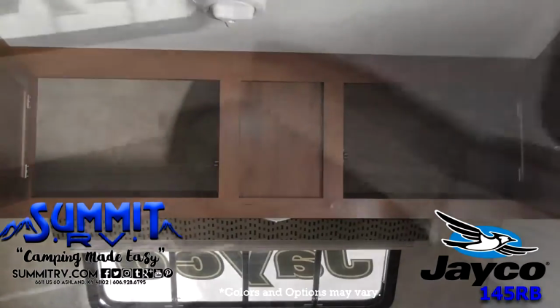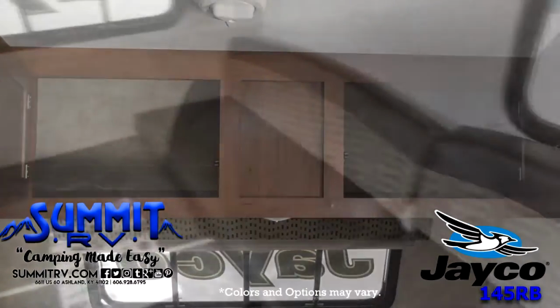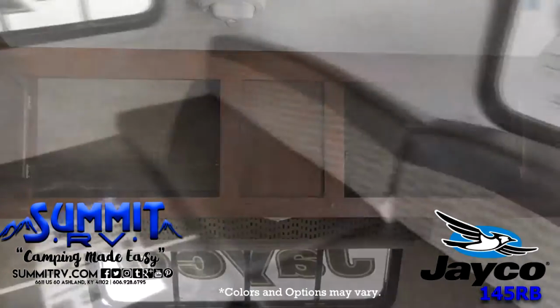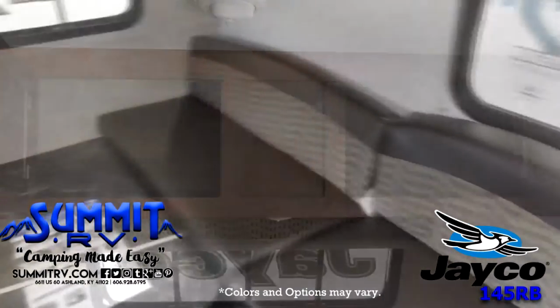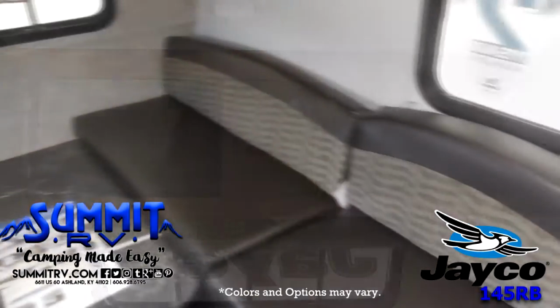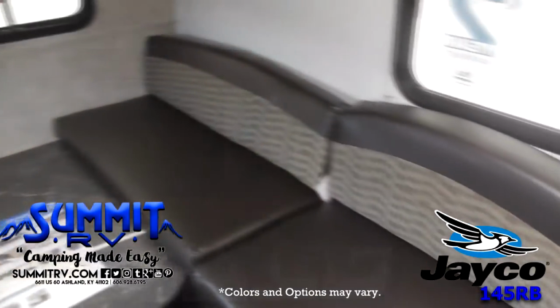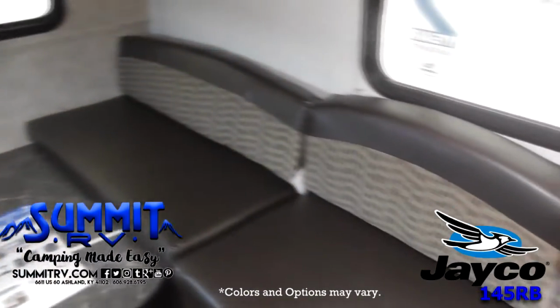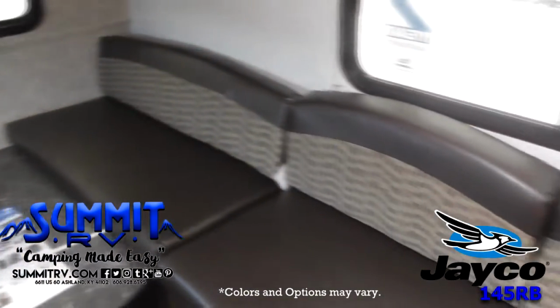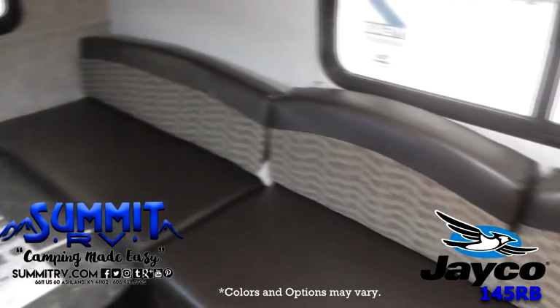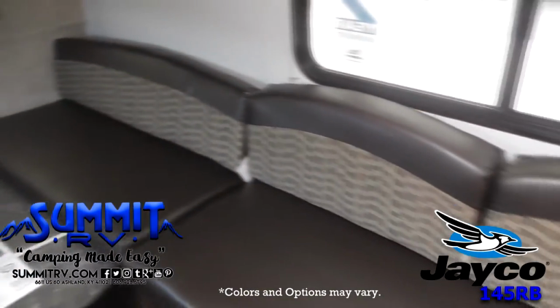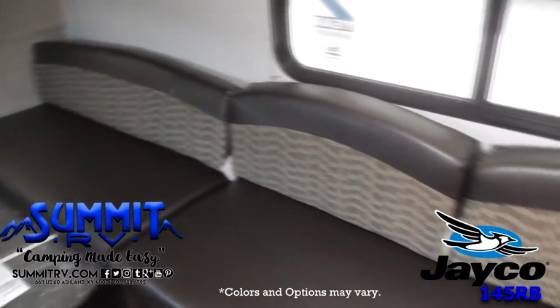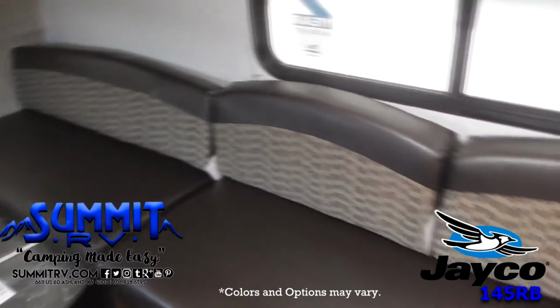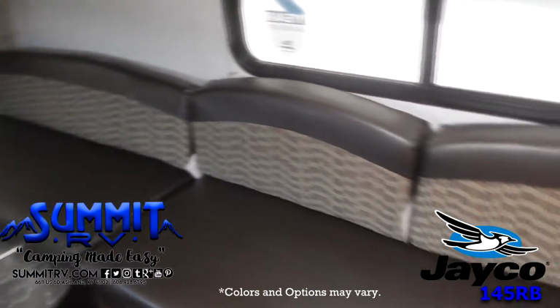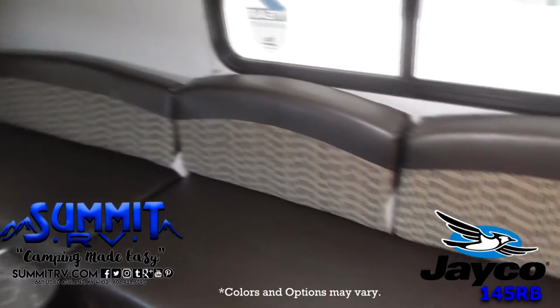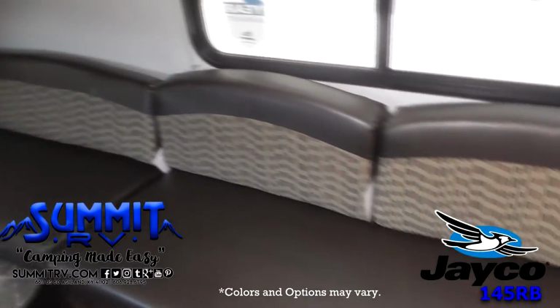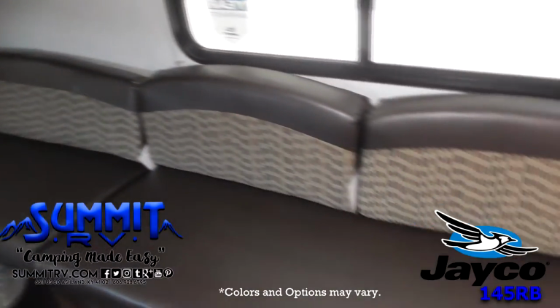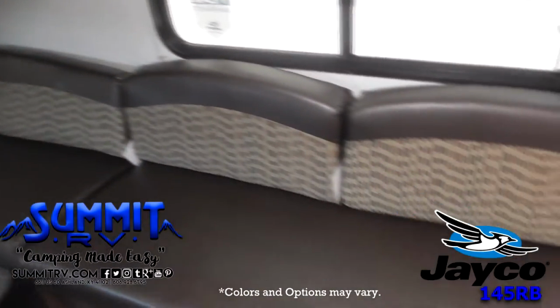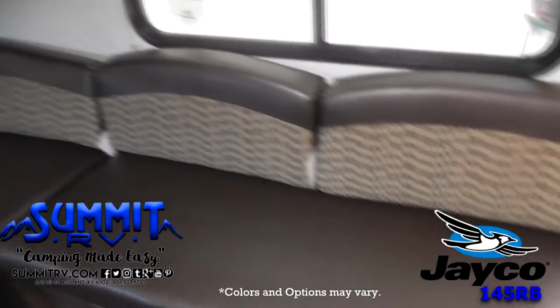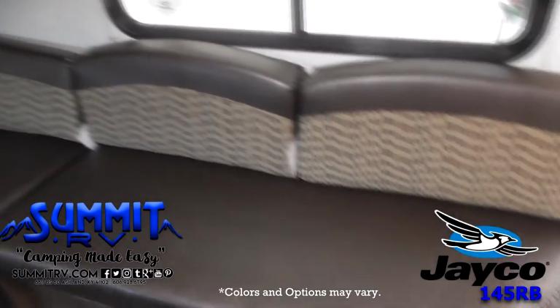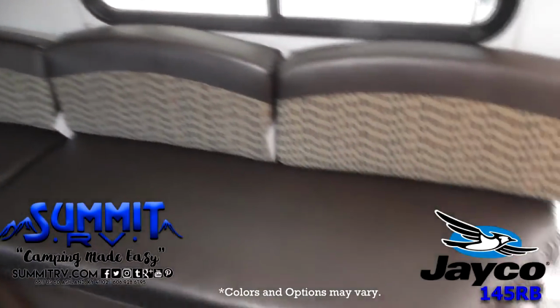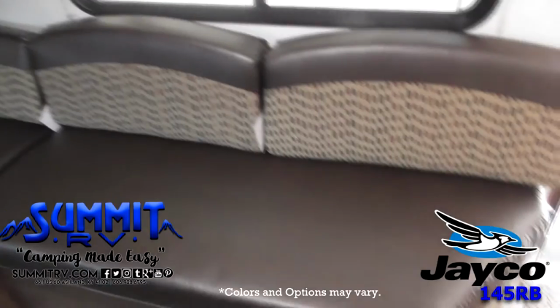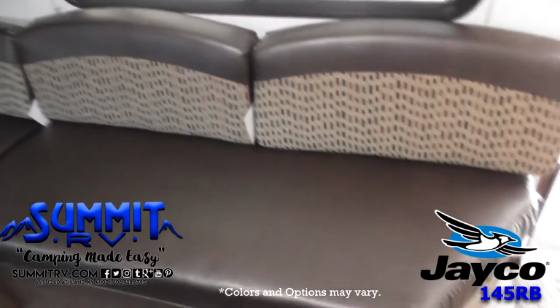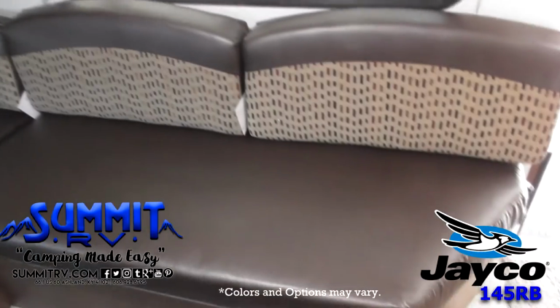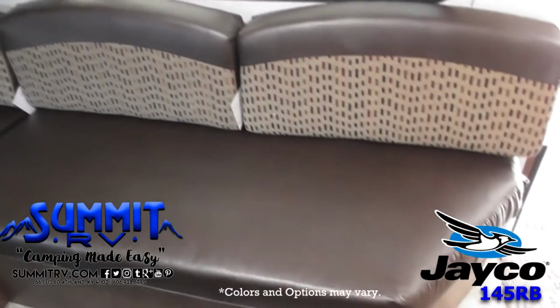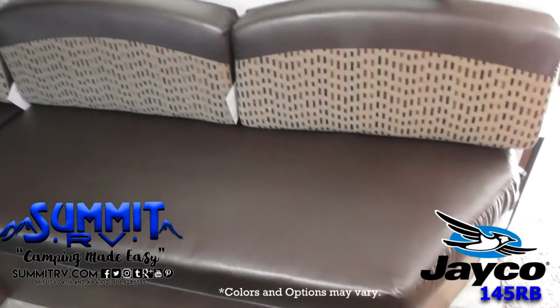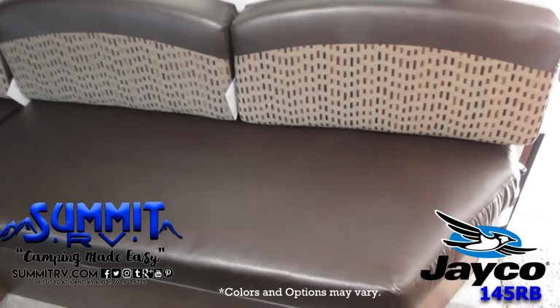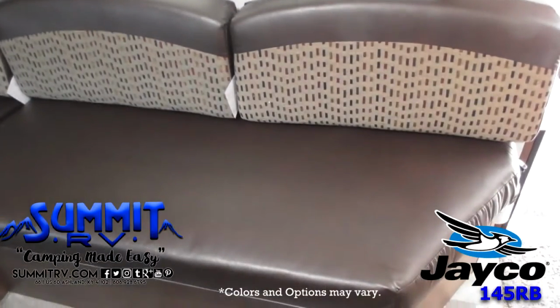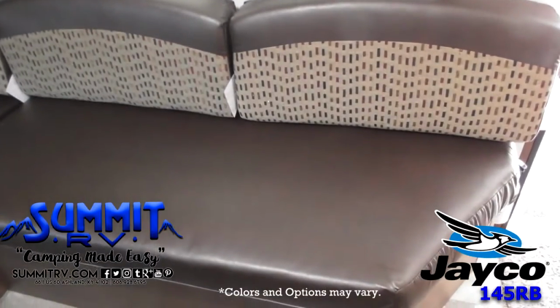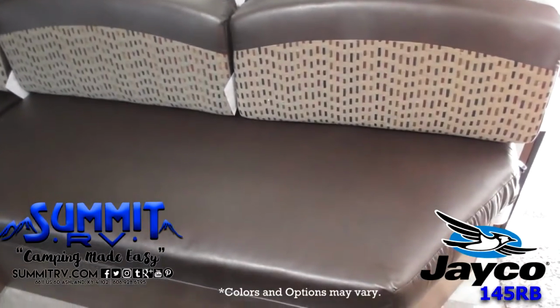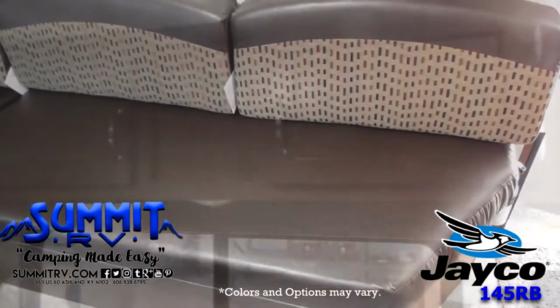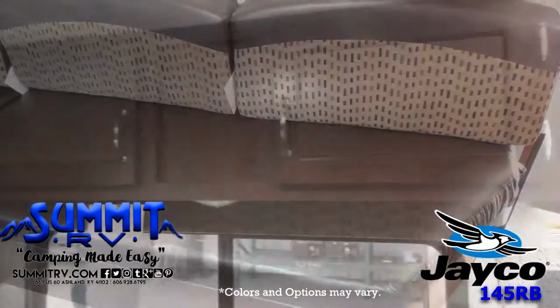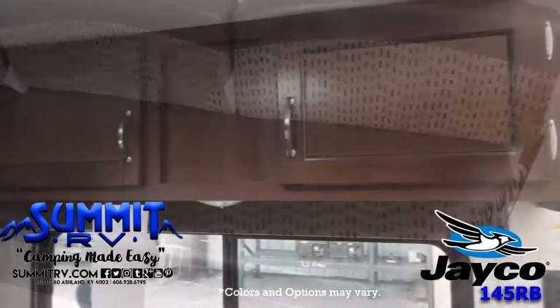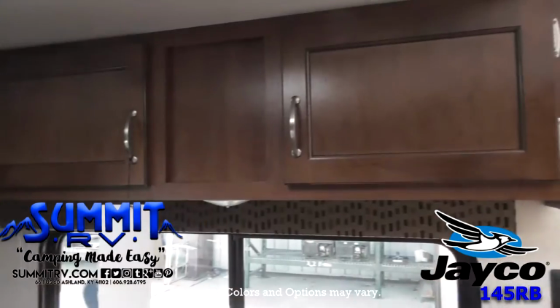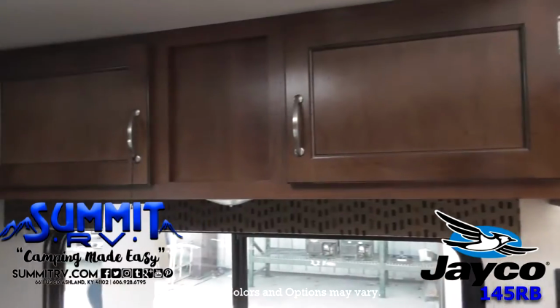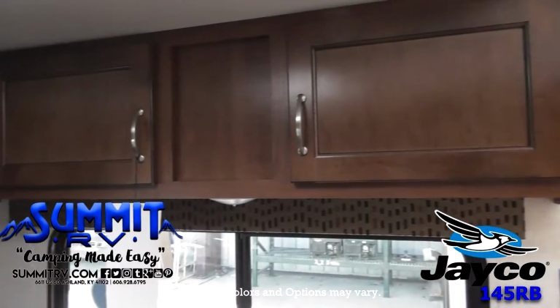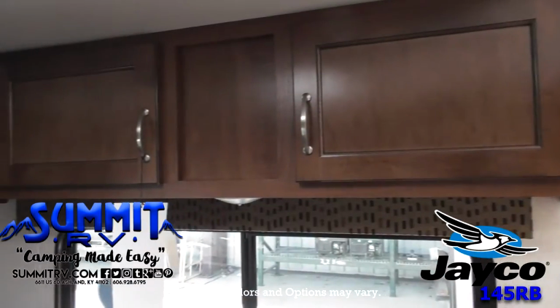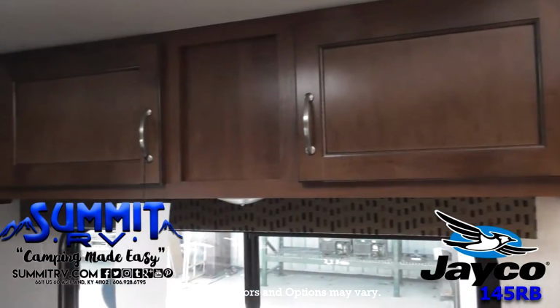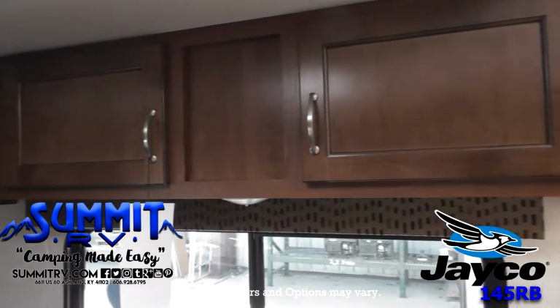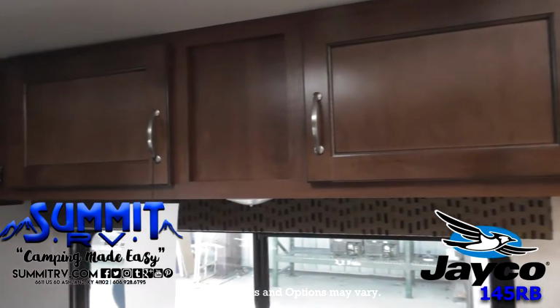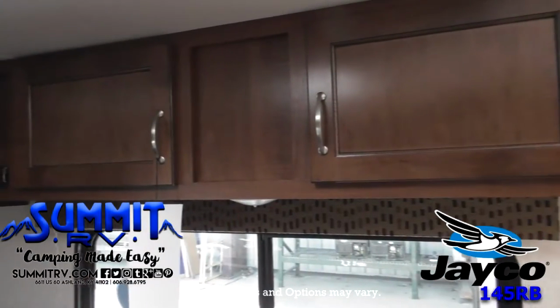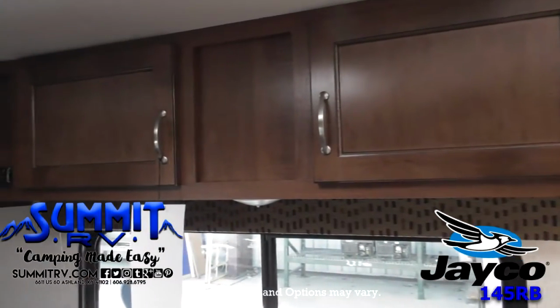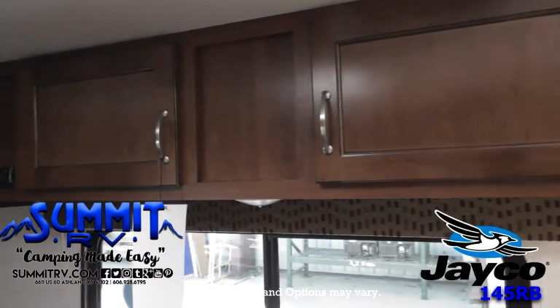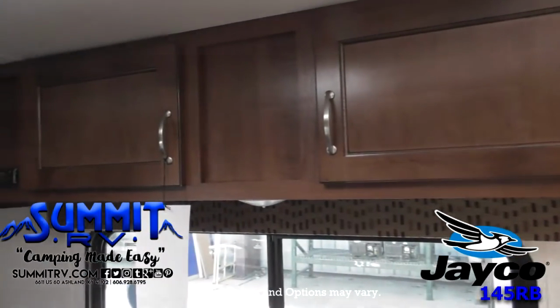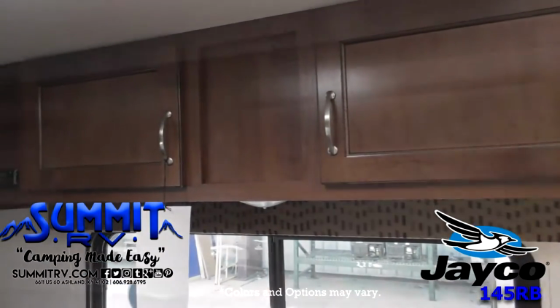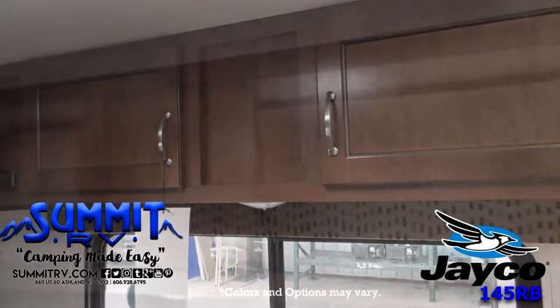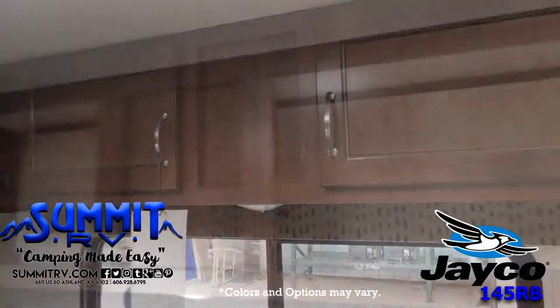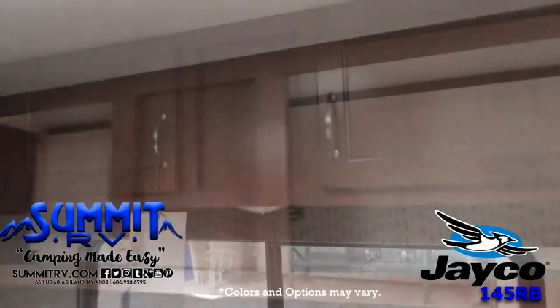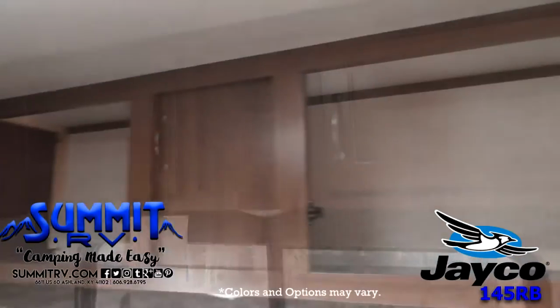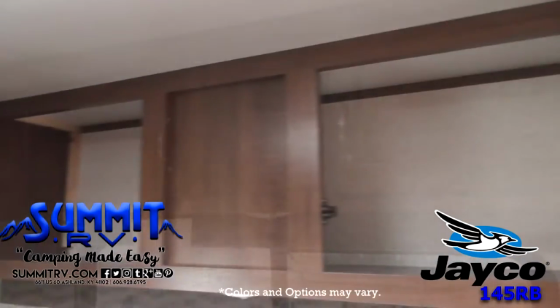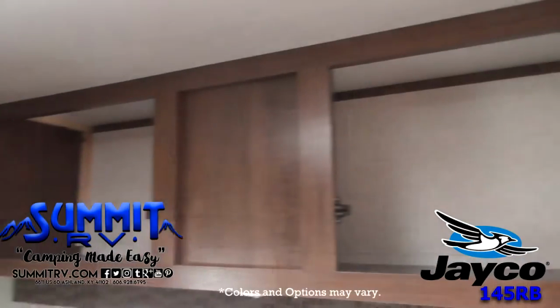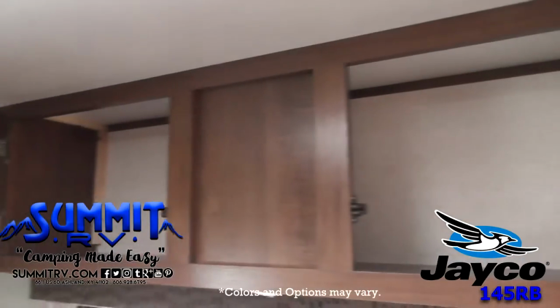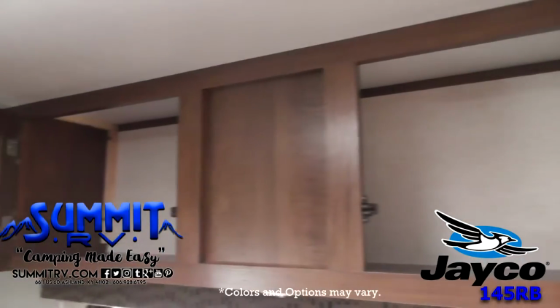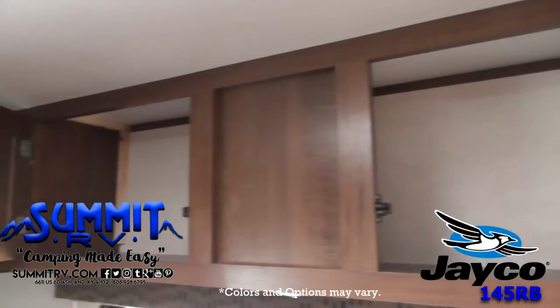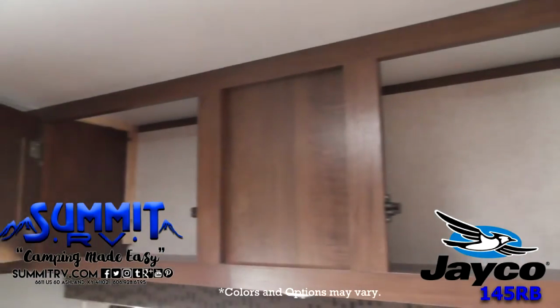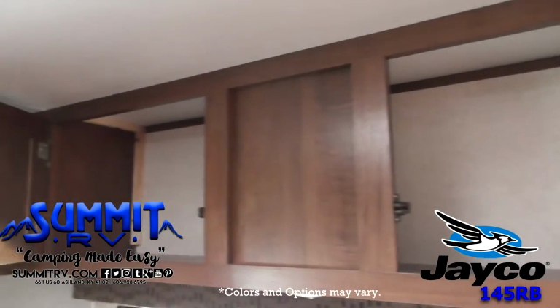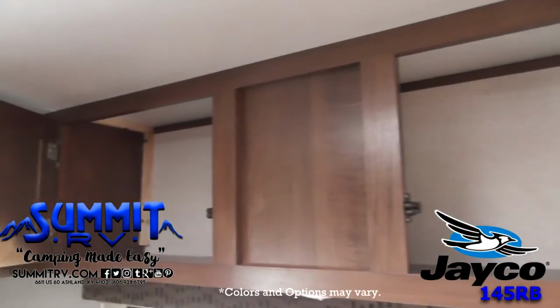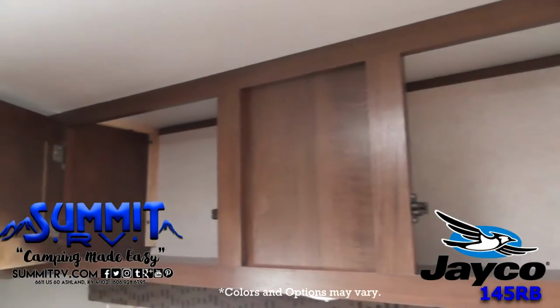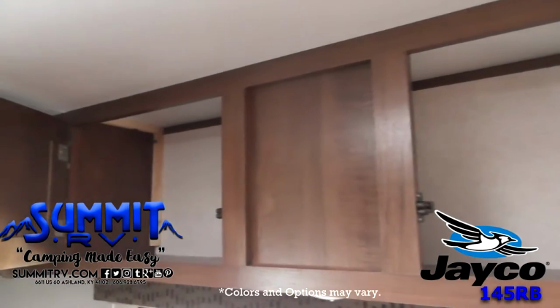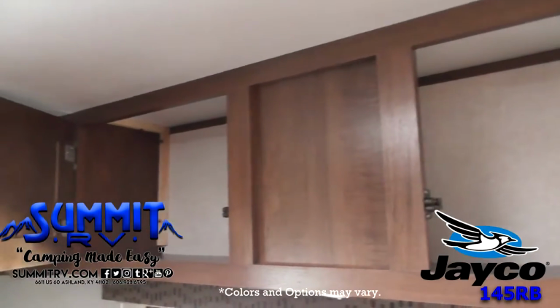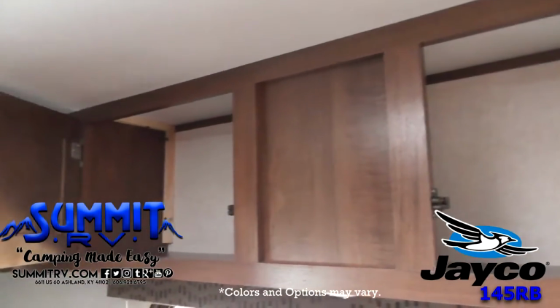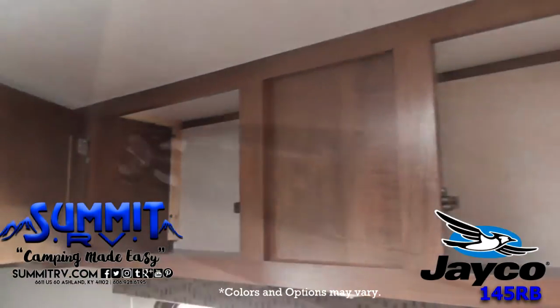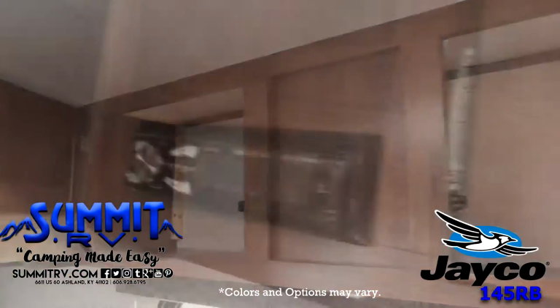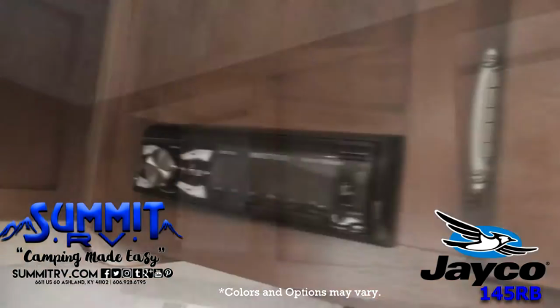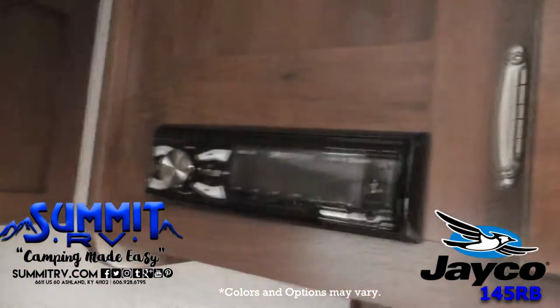The galley has a two burner range, a microwave, a single galley sink with plenty of counter space as well as an overhead cabinet for dishes.